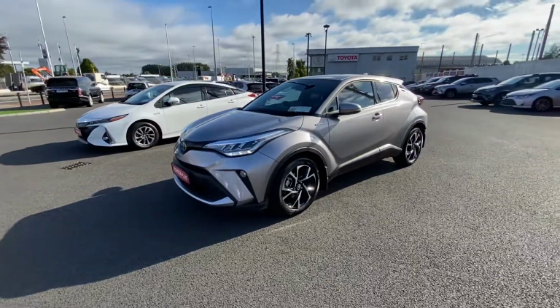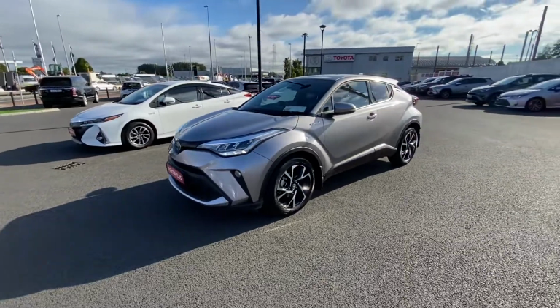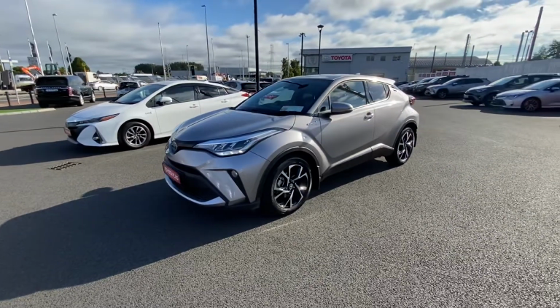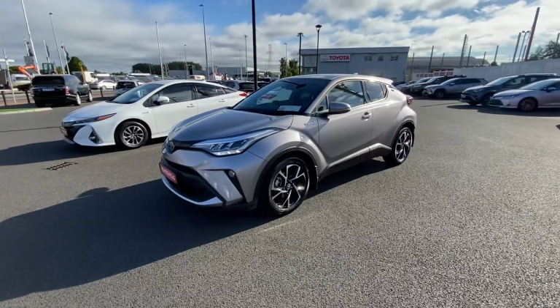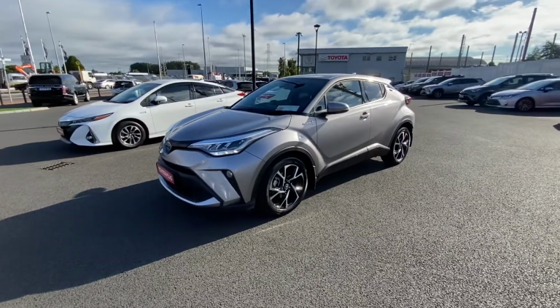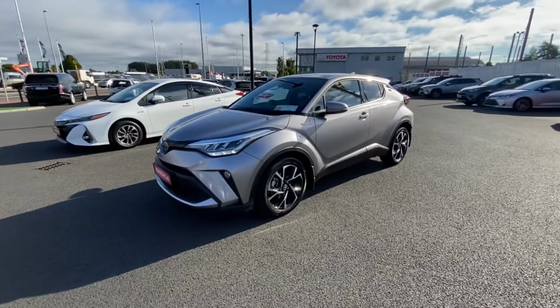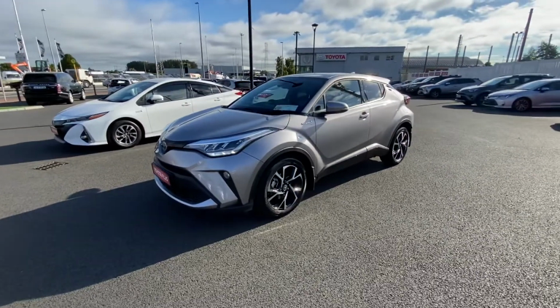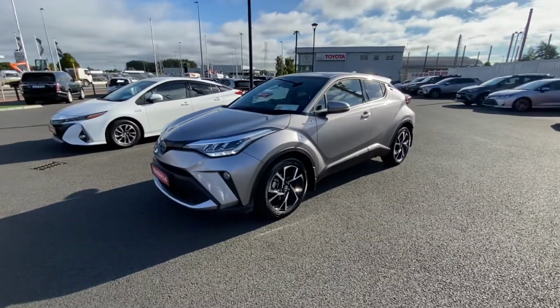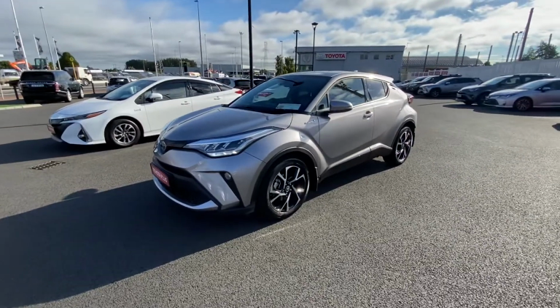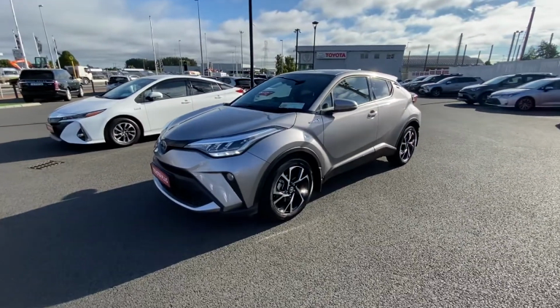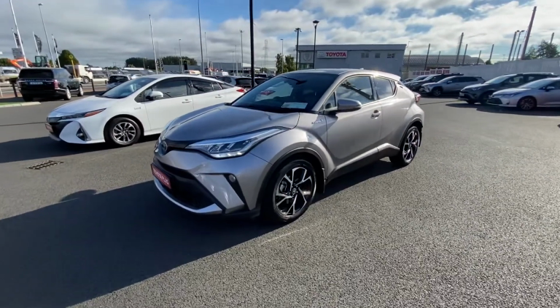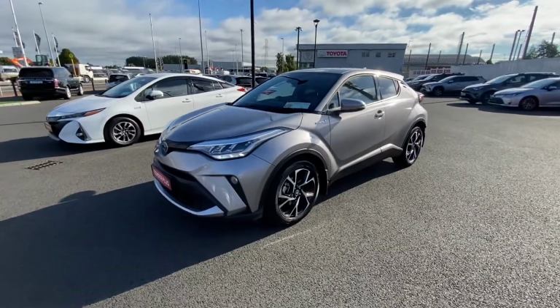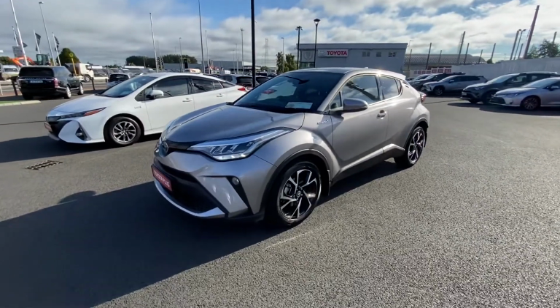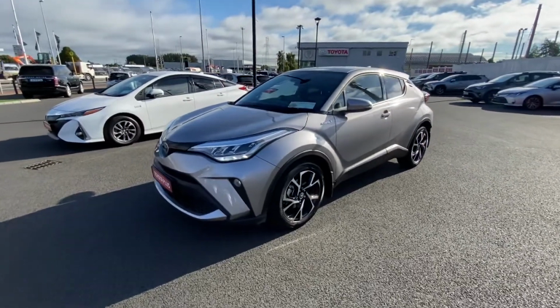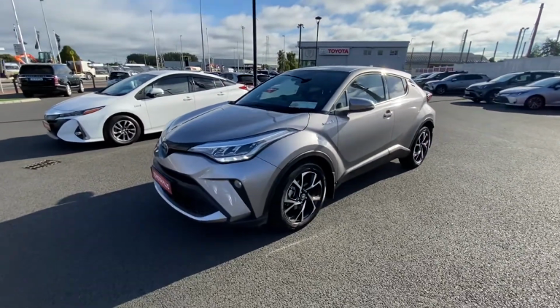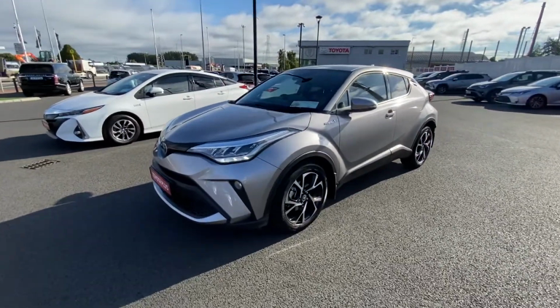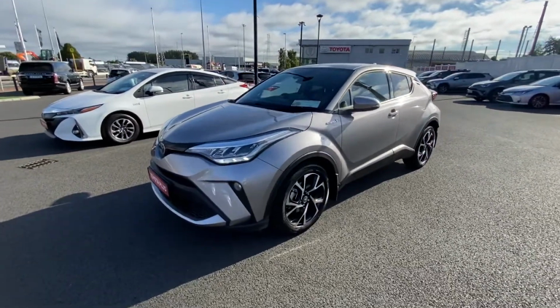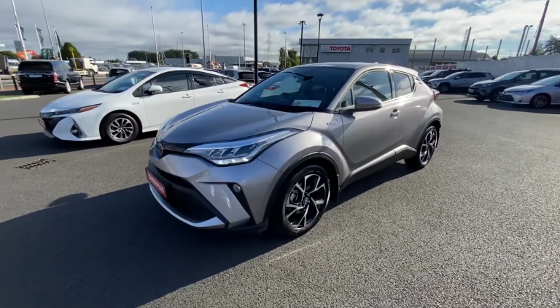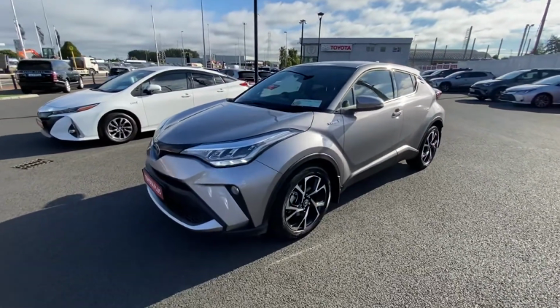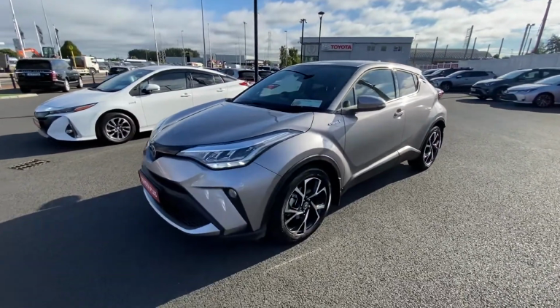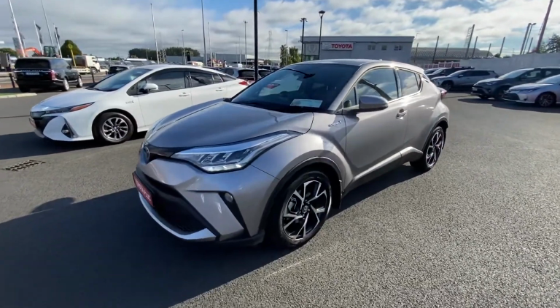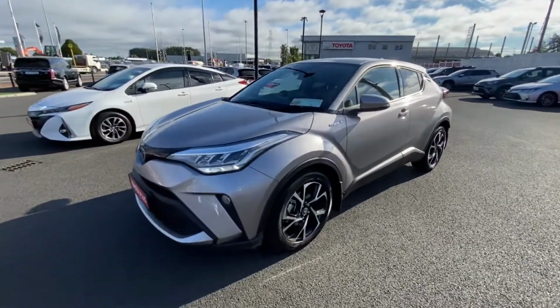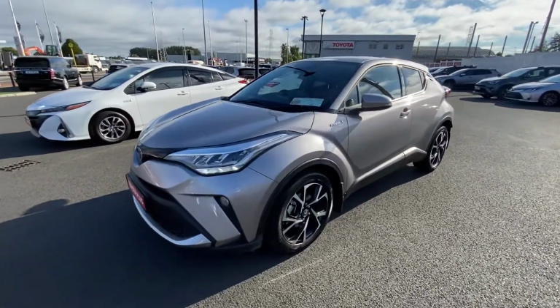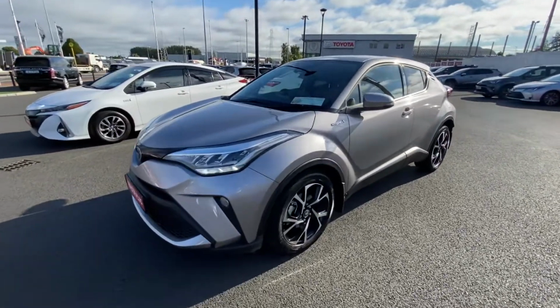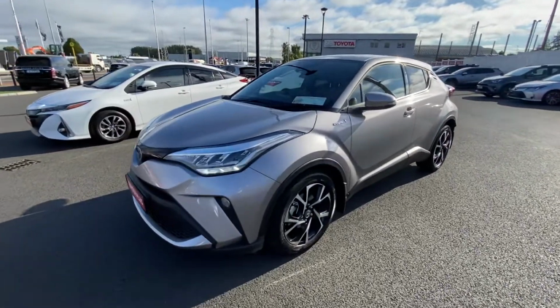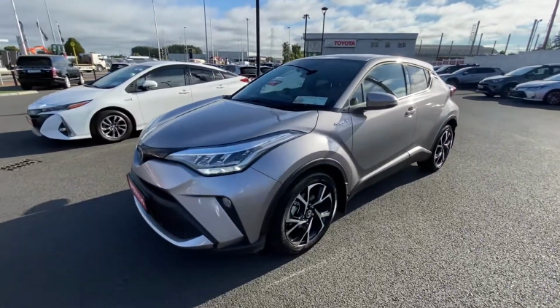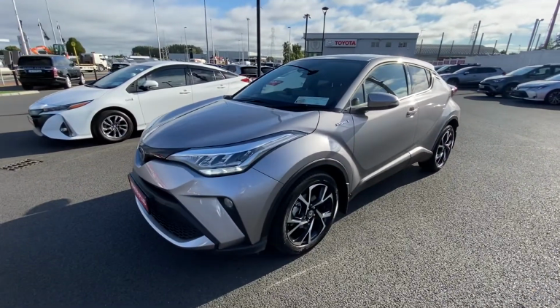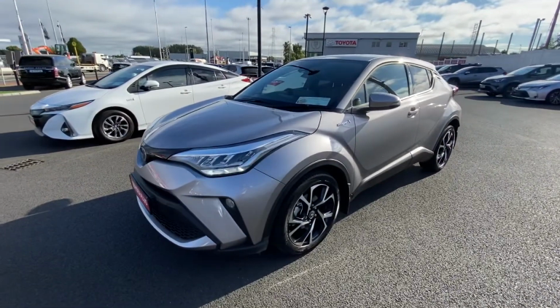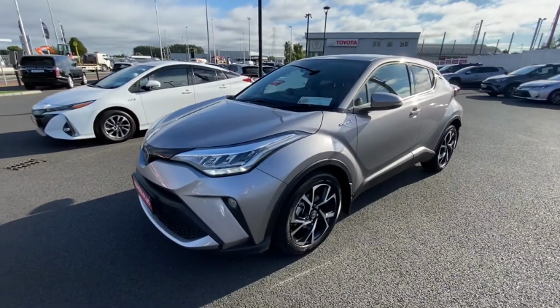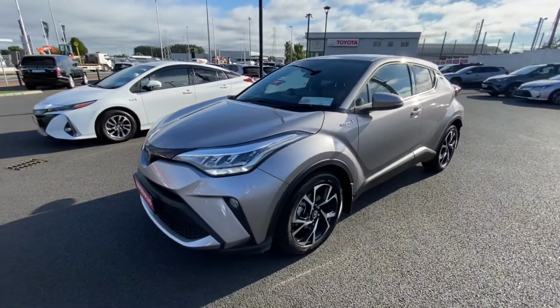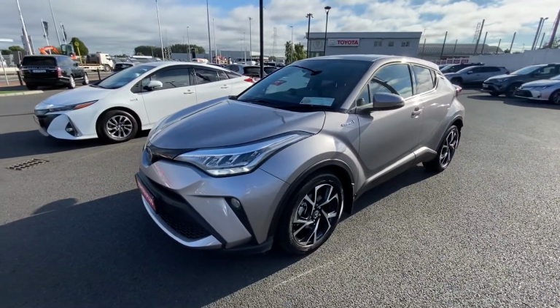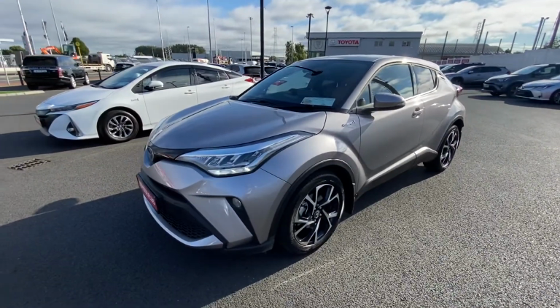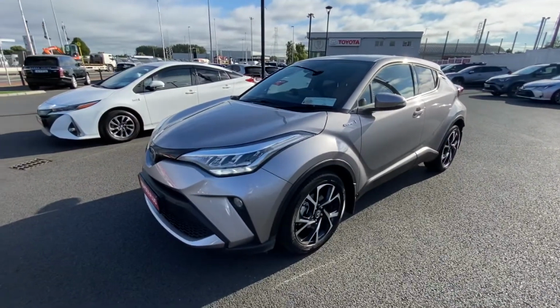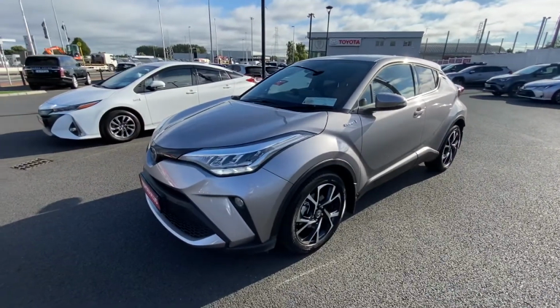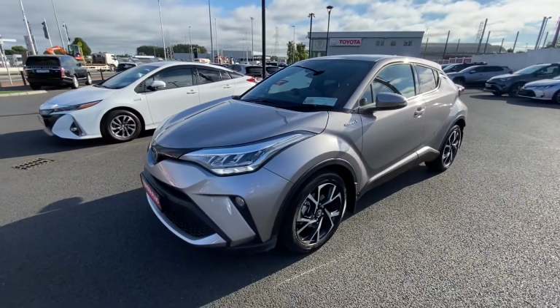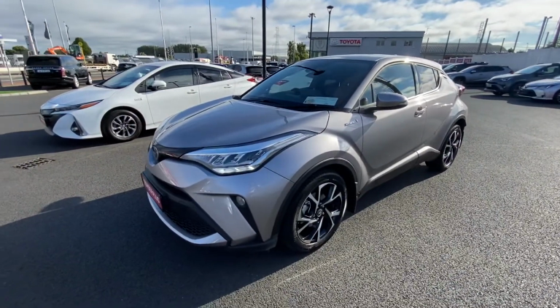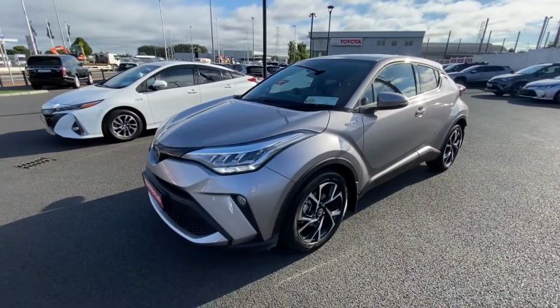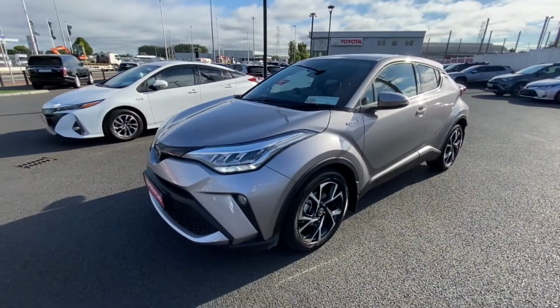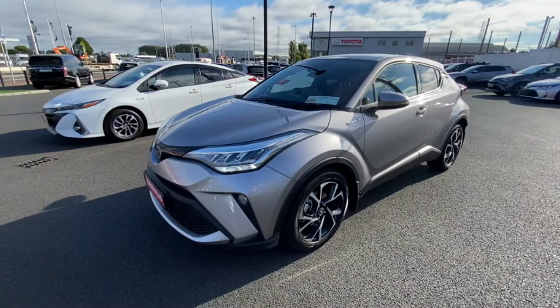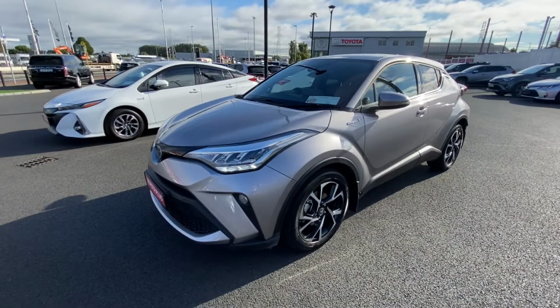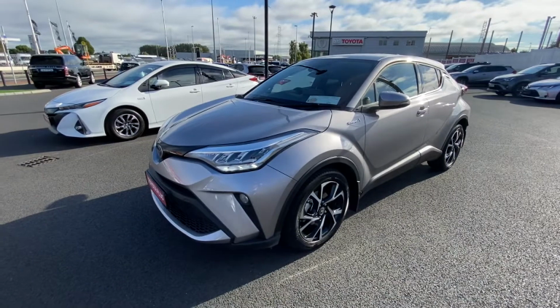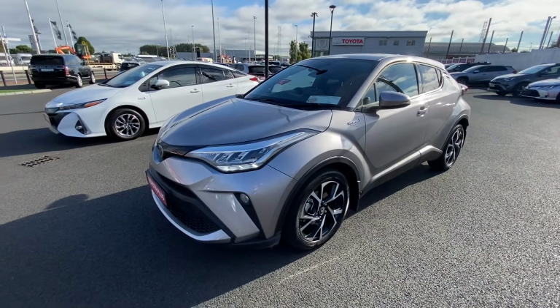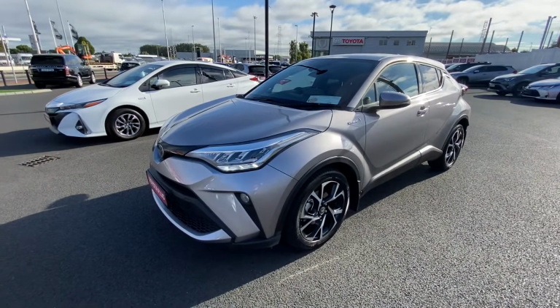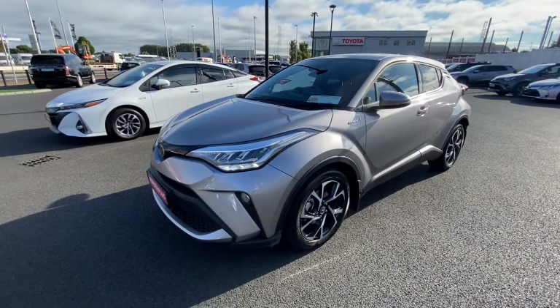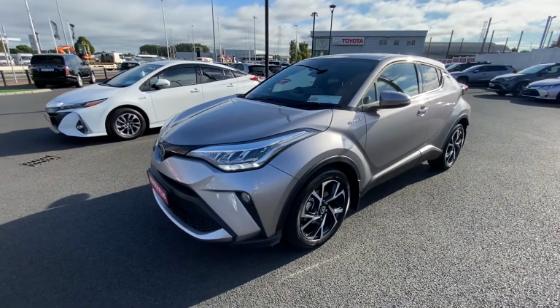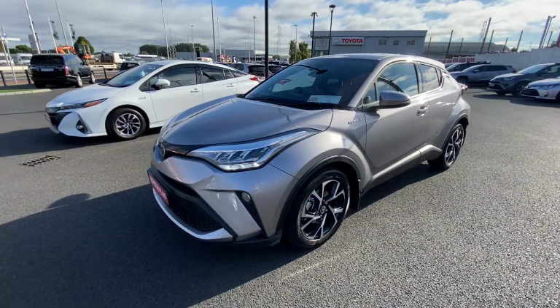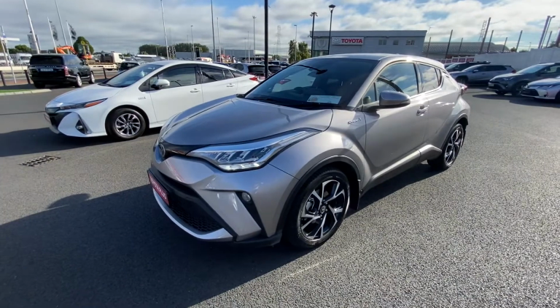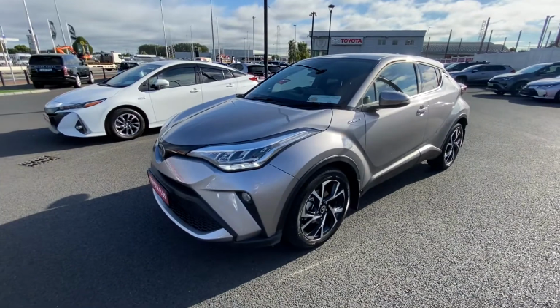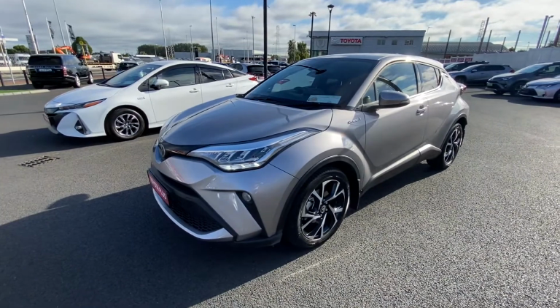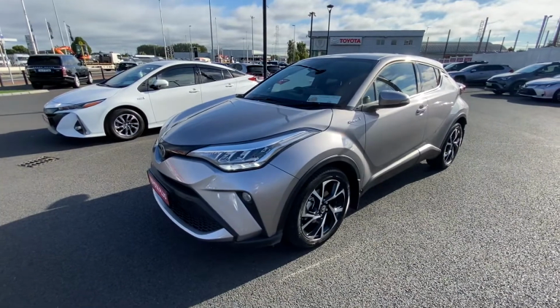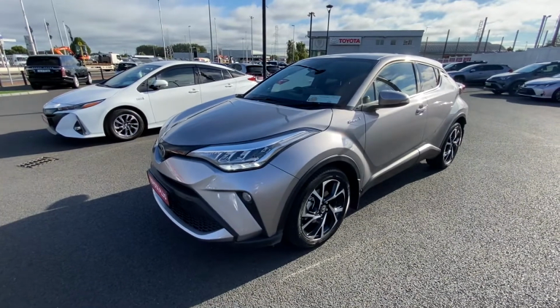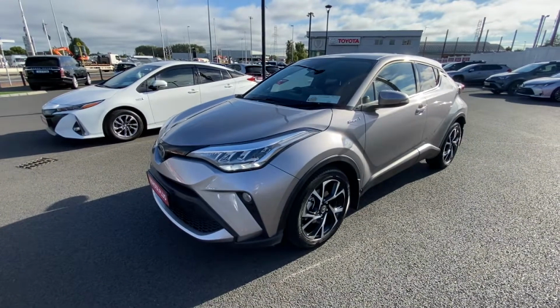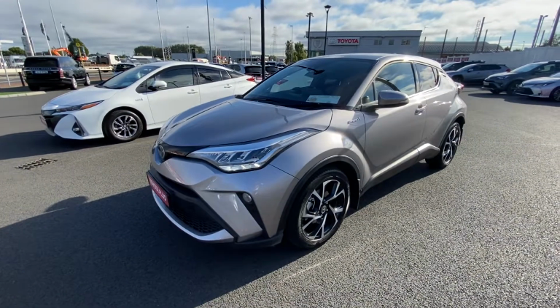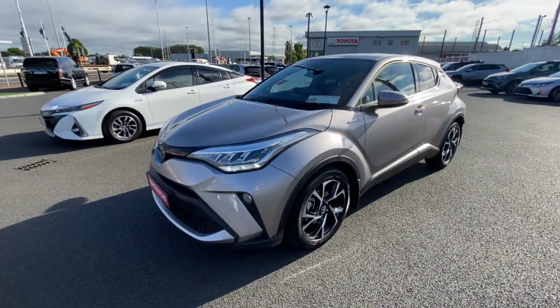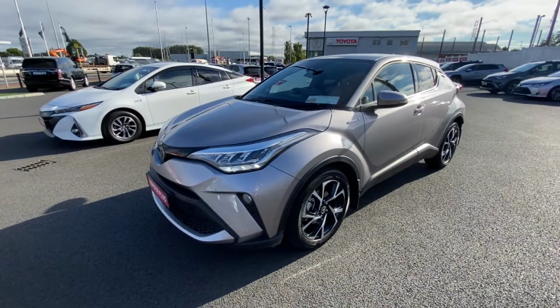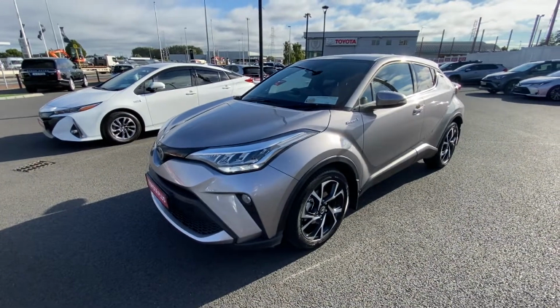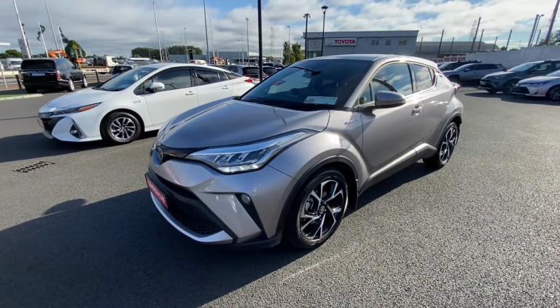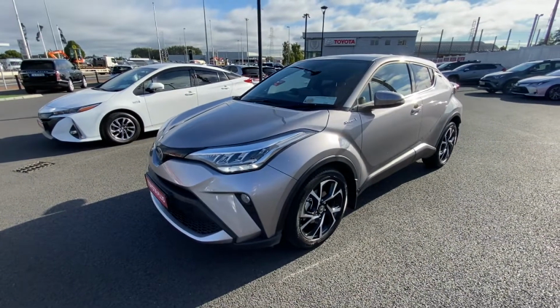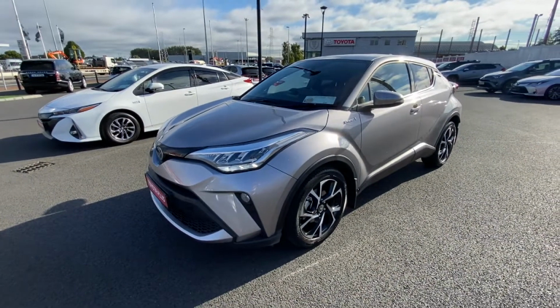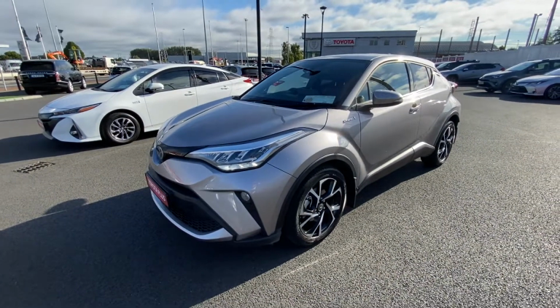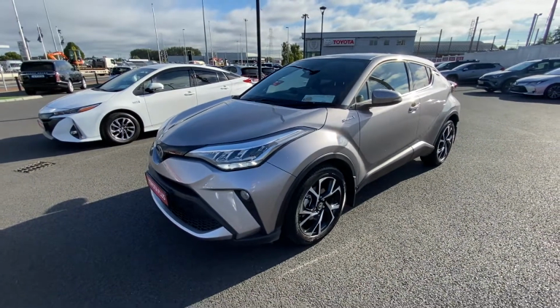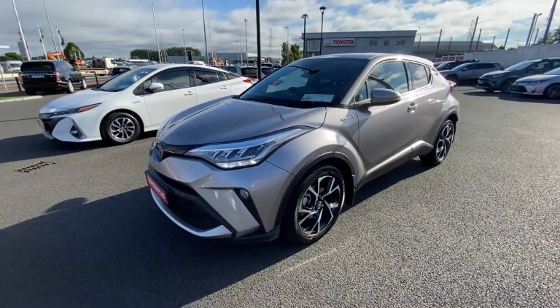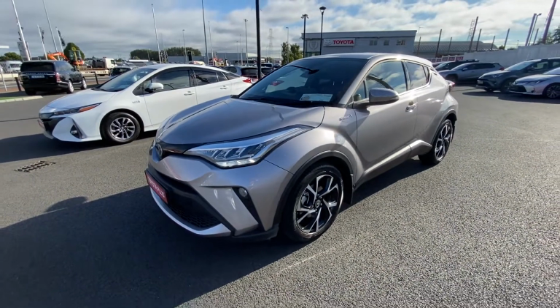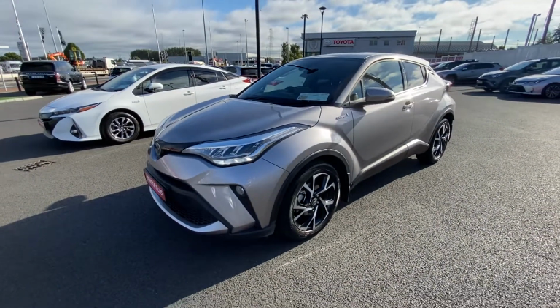Welcome to Toyota Long Mile. Now in stock is this 2021 Toyota CH-R 1.8 Hybrid Sport.